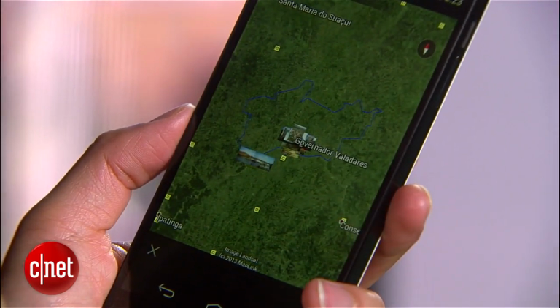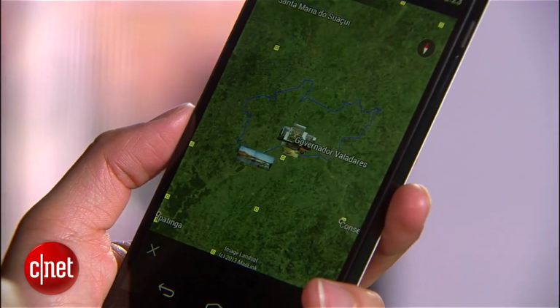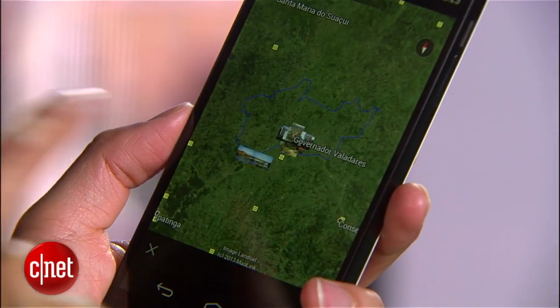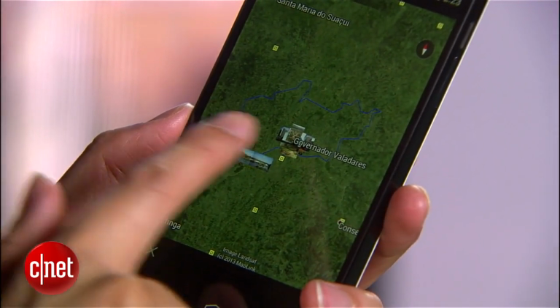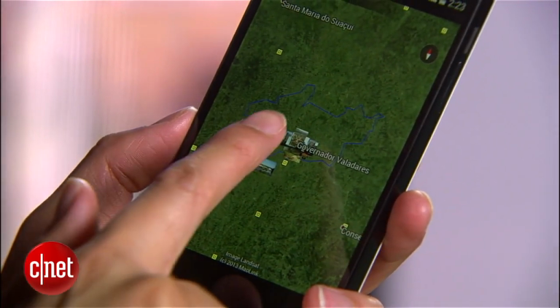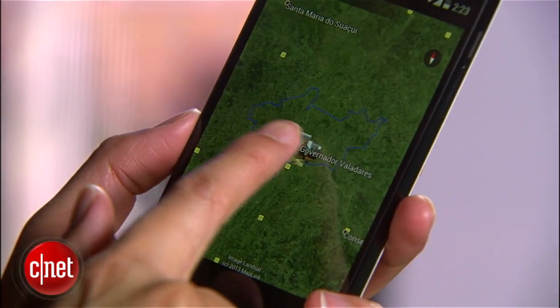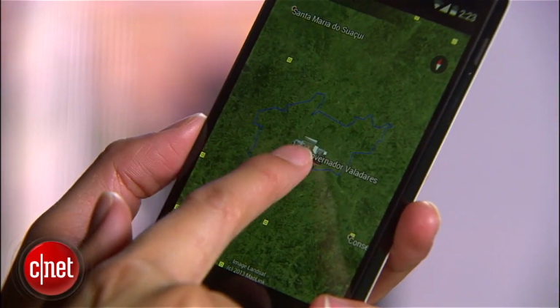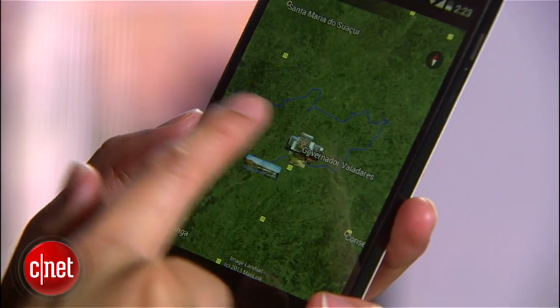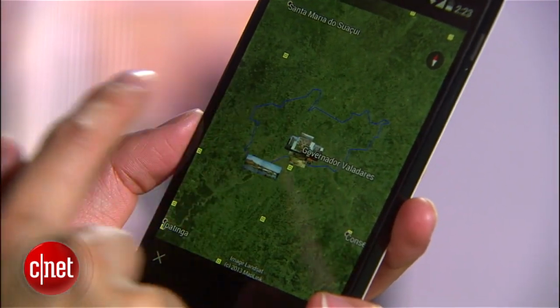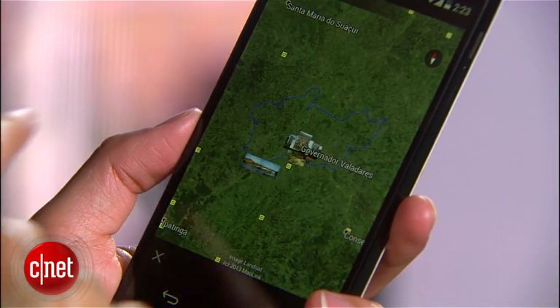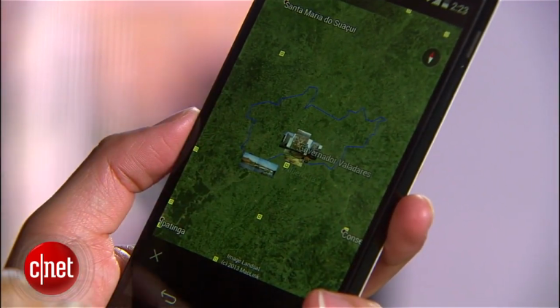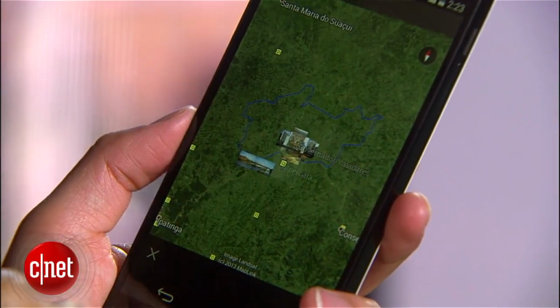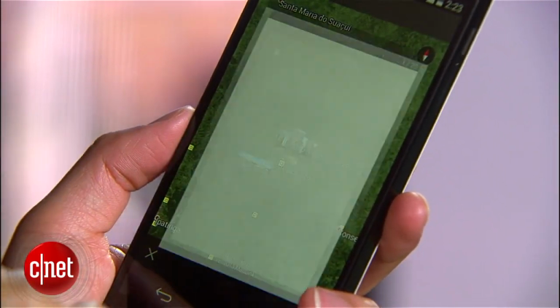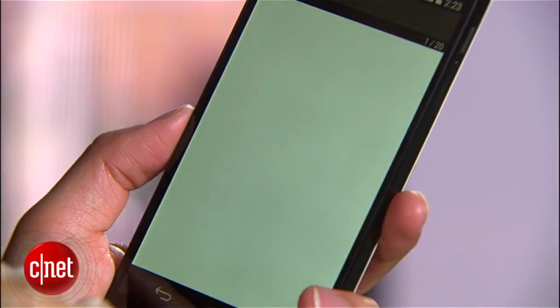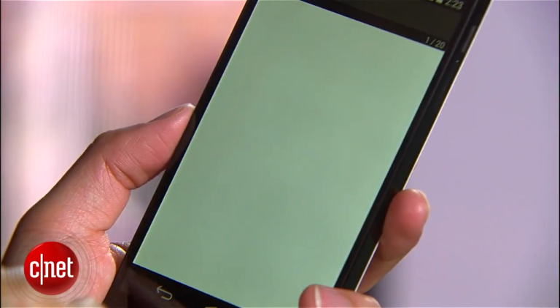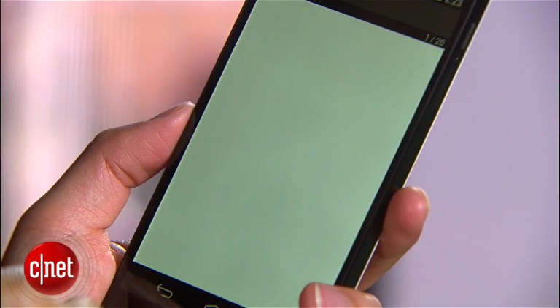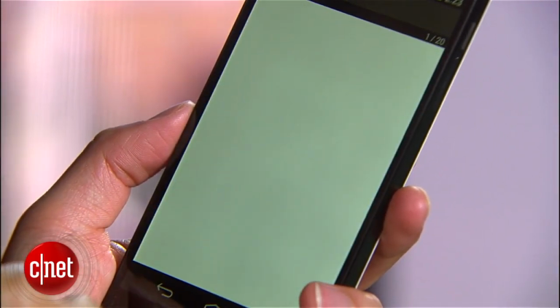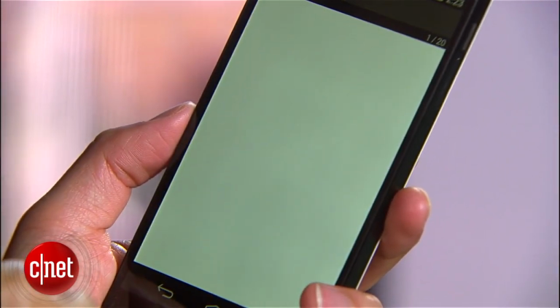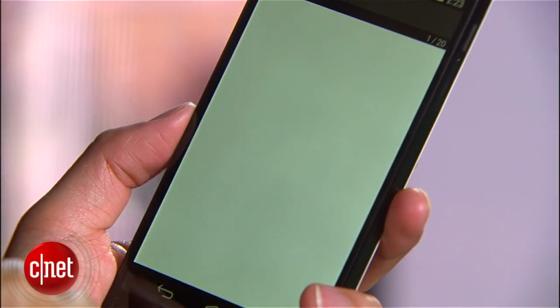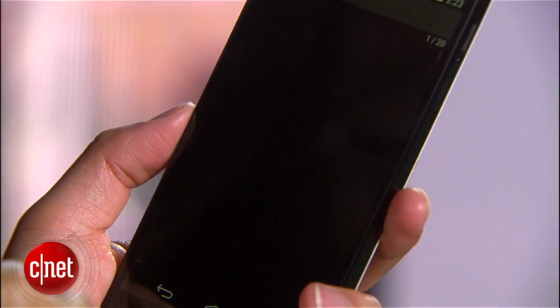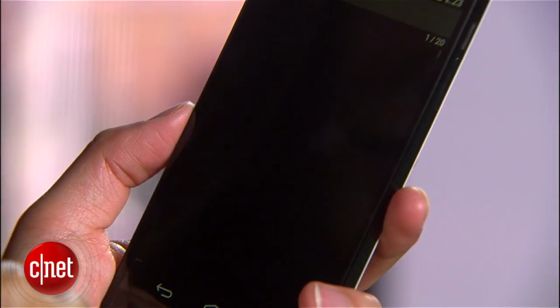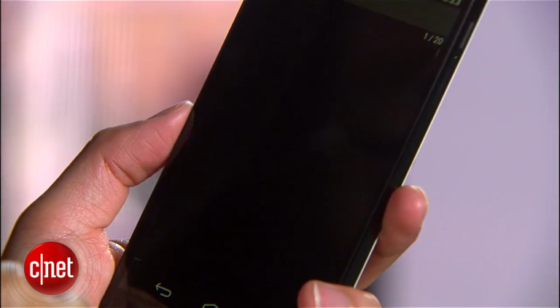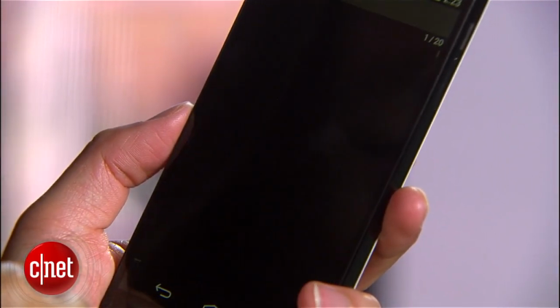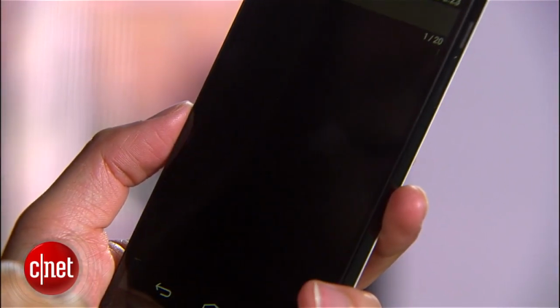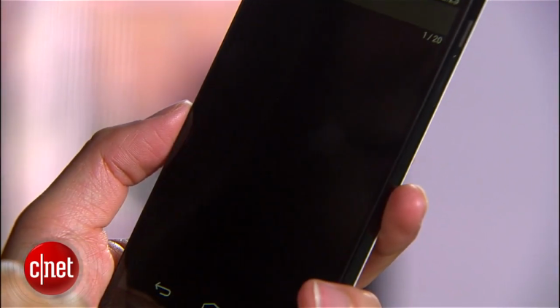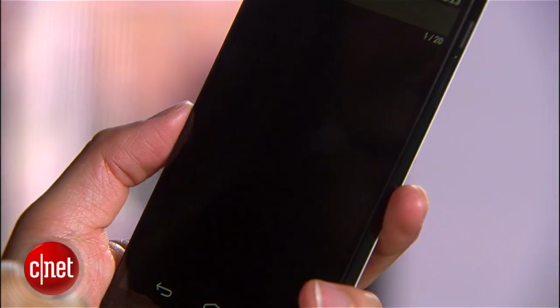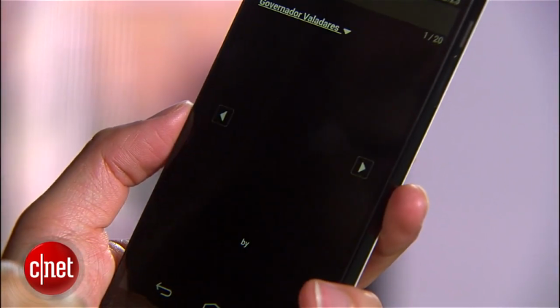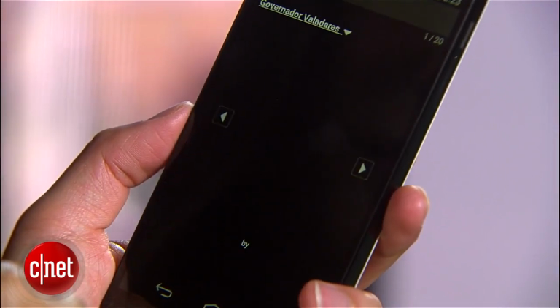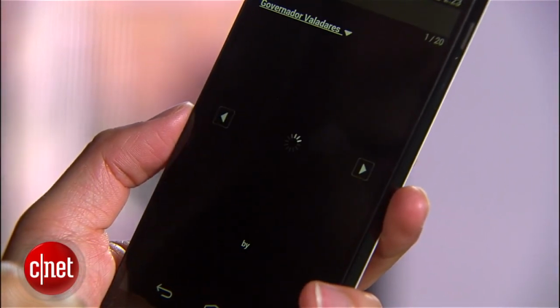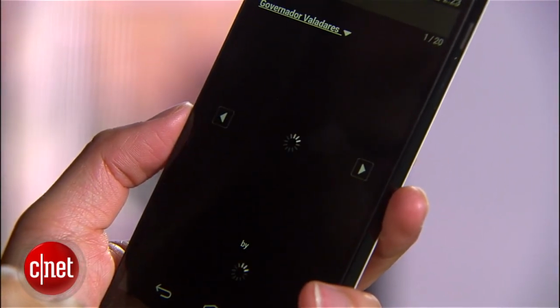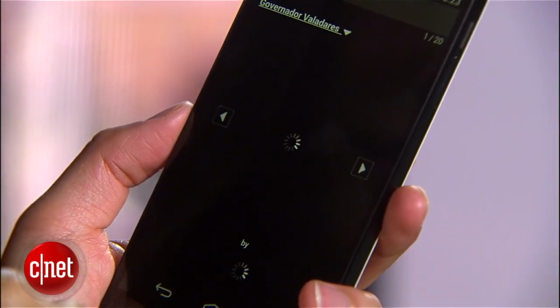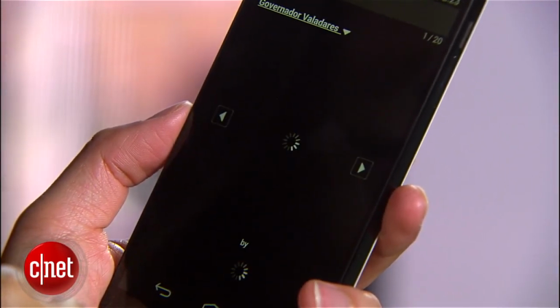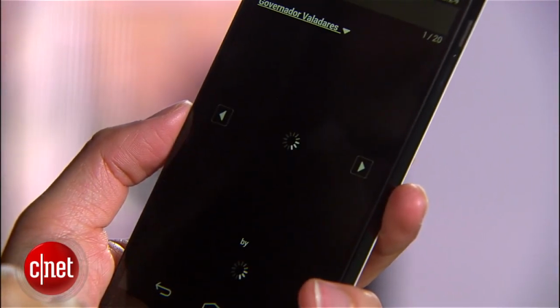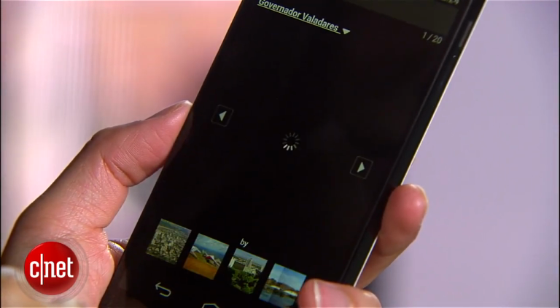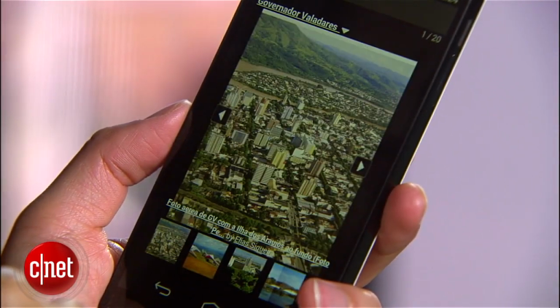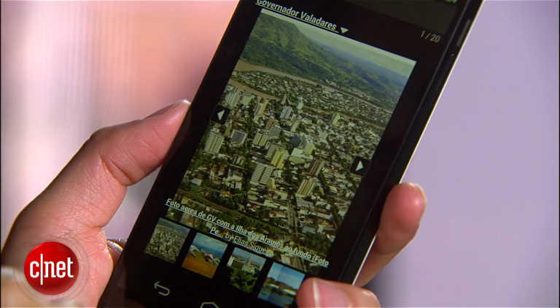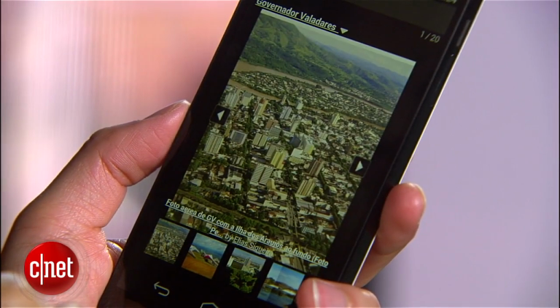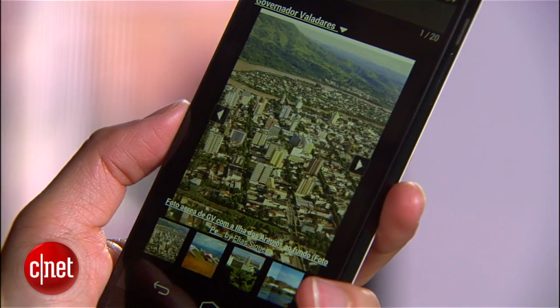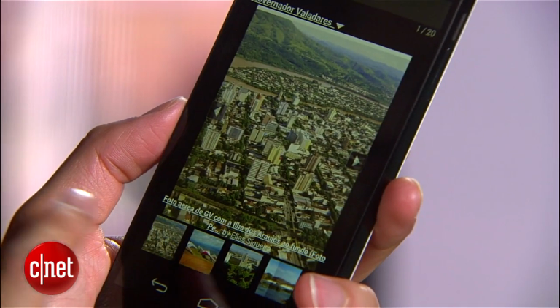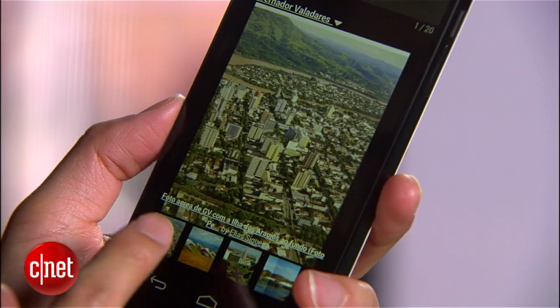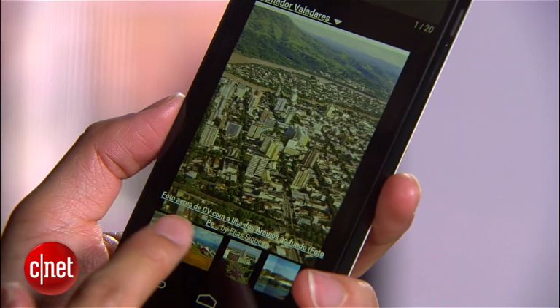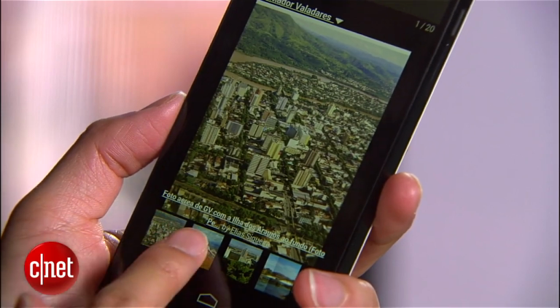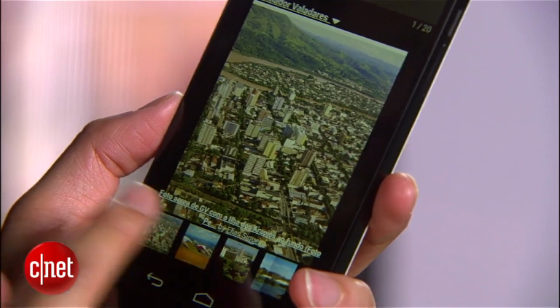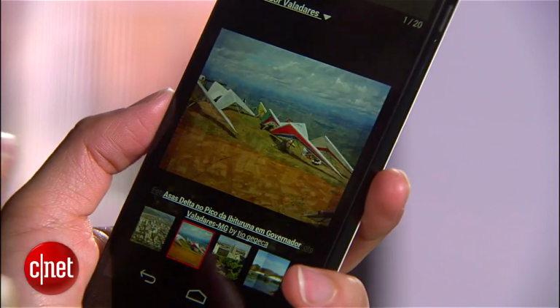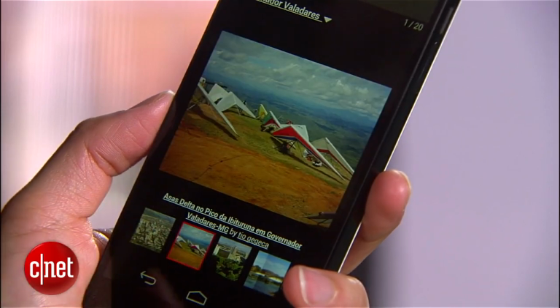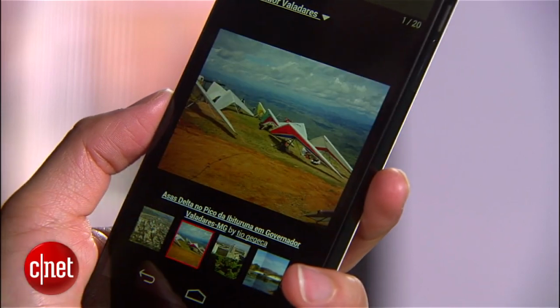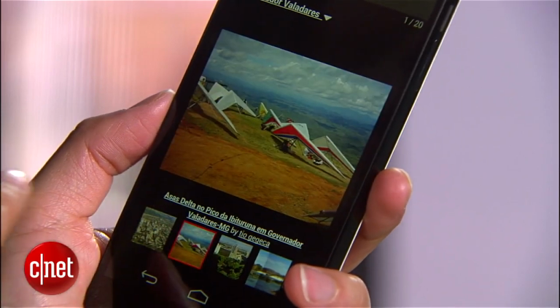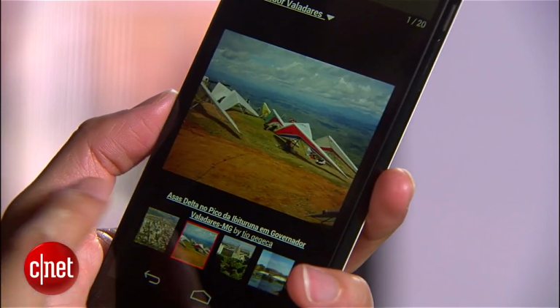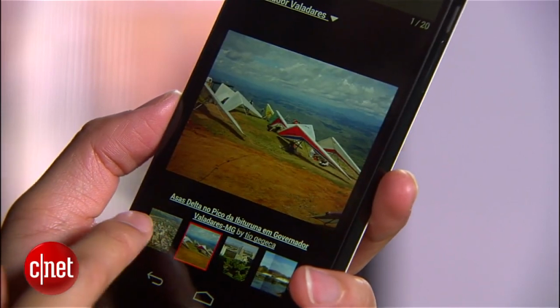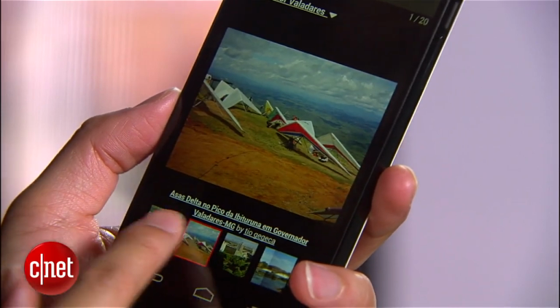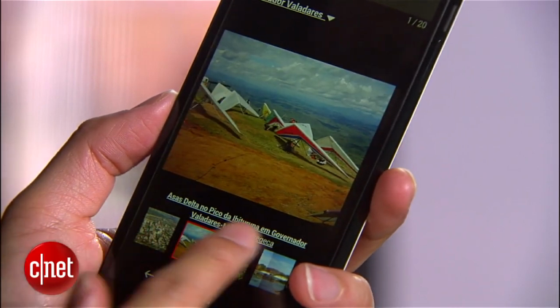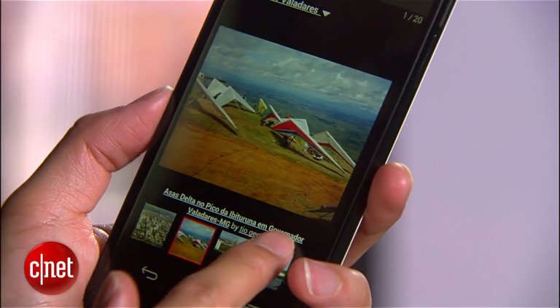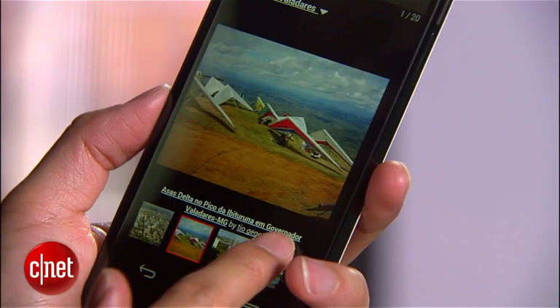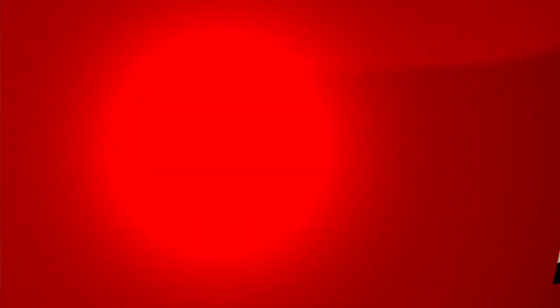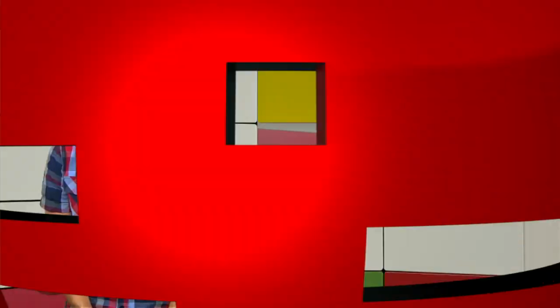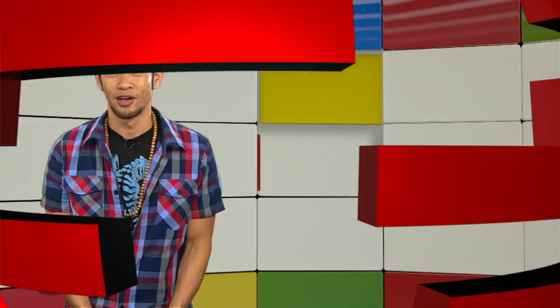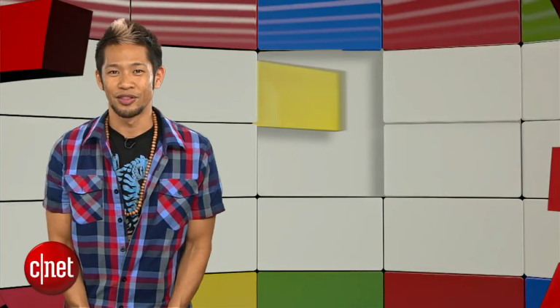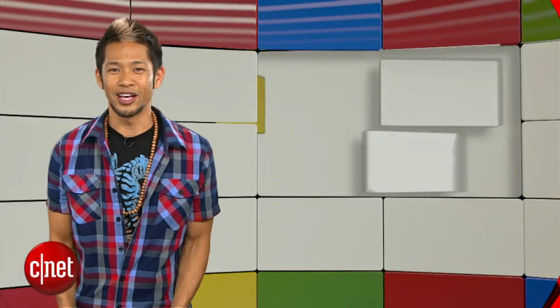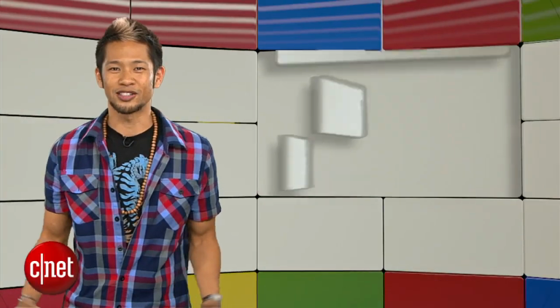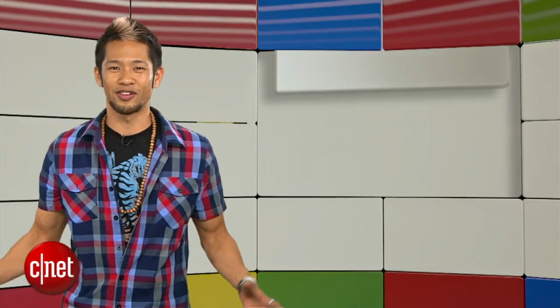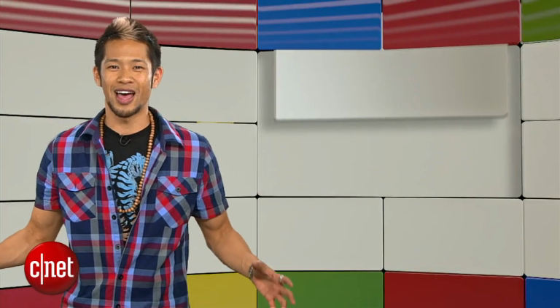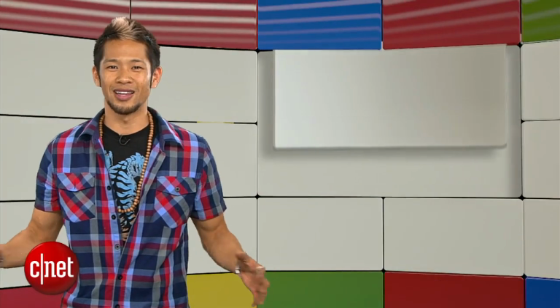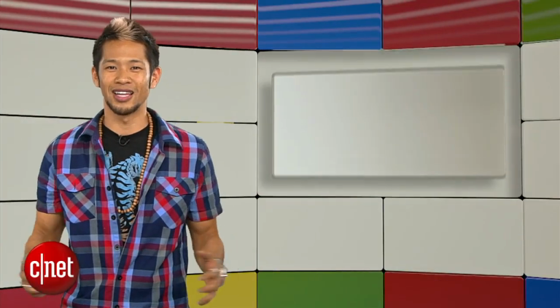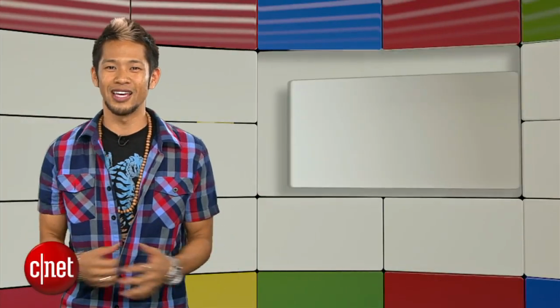Not only would Android purists find this attractive, but just anyone looking for a solid handset as well. Thanks for that, Lin.